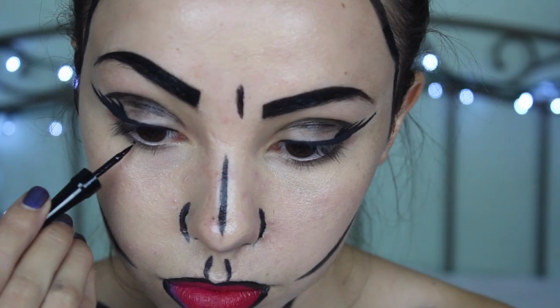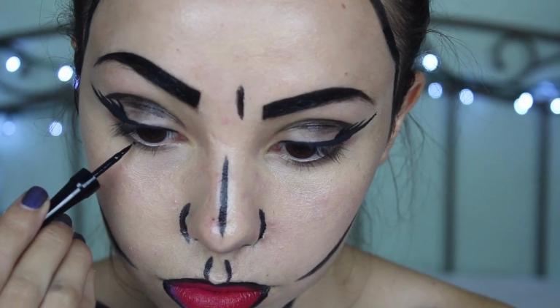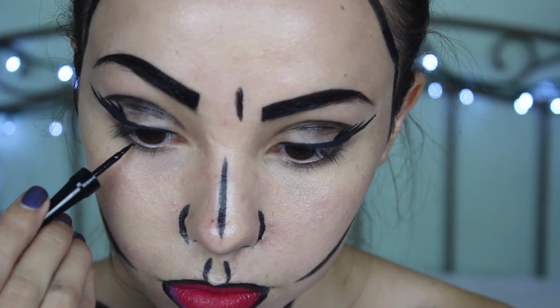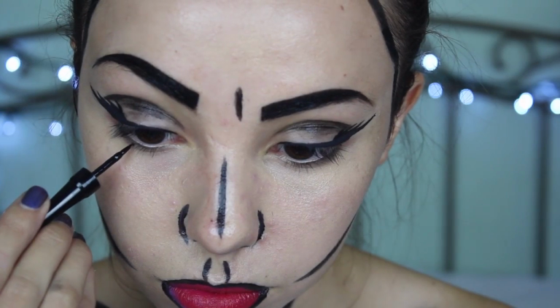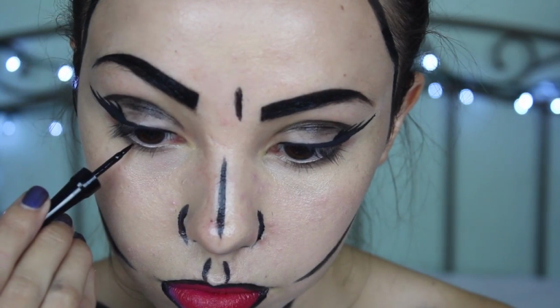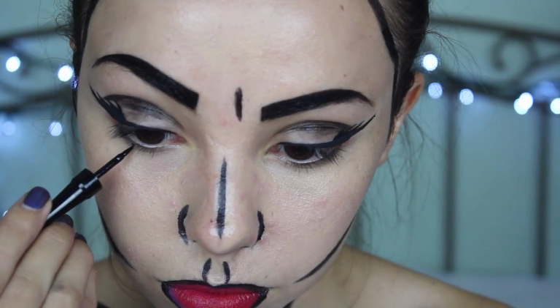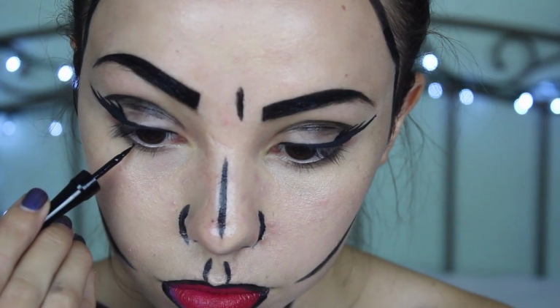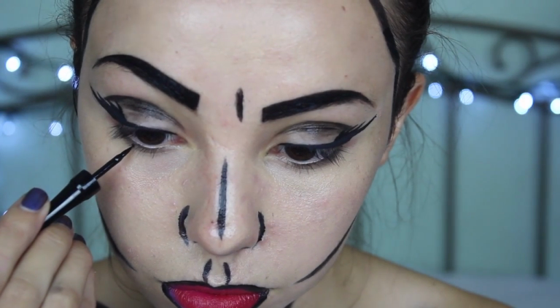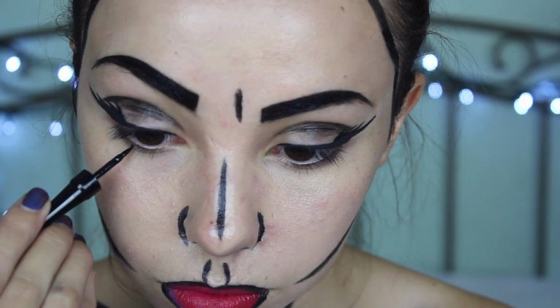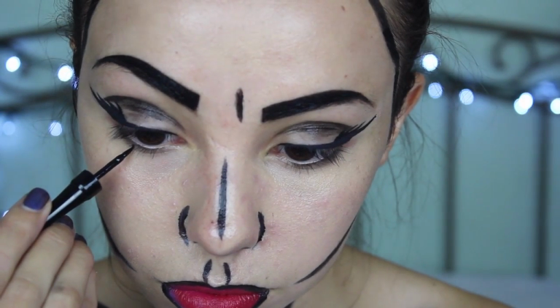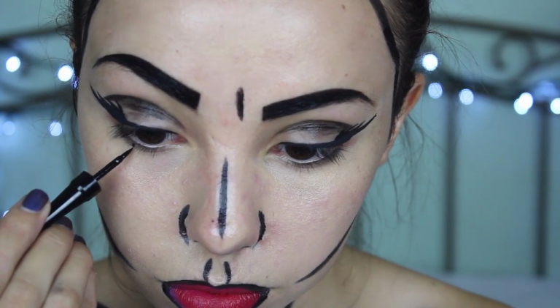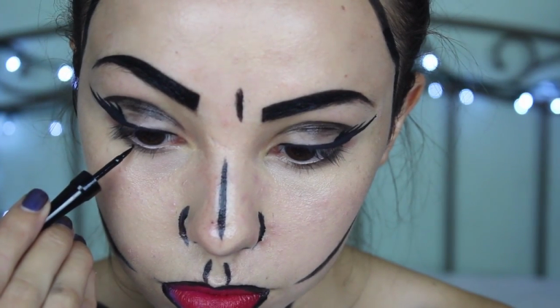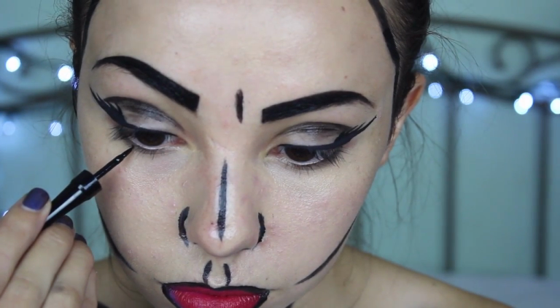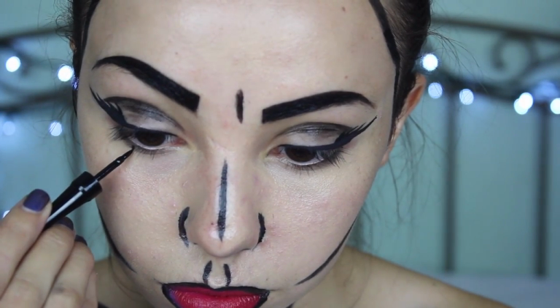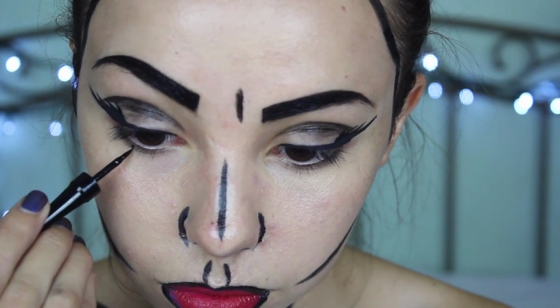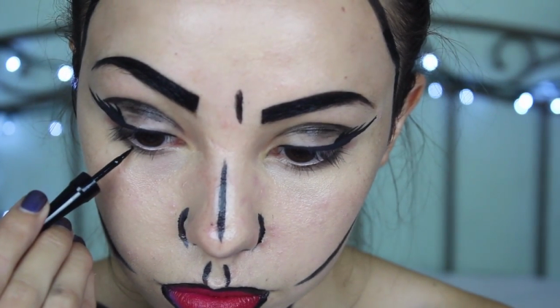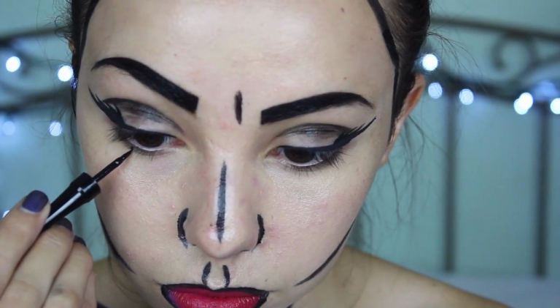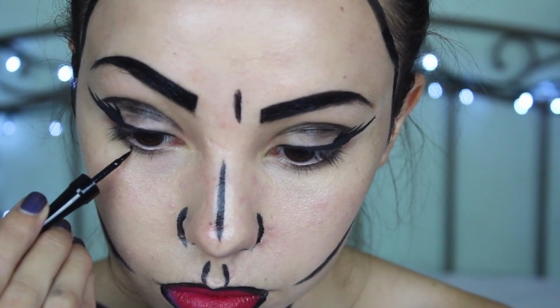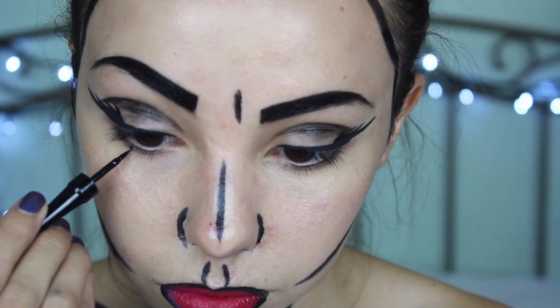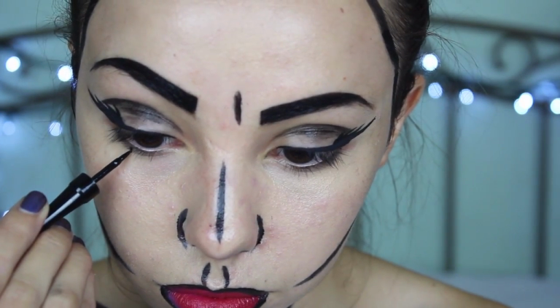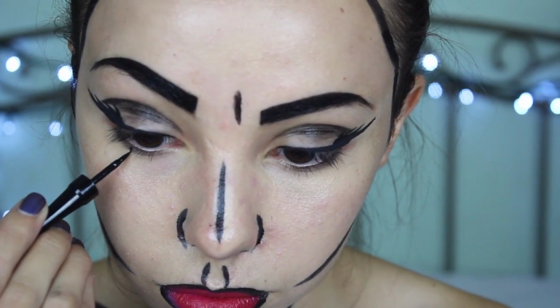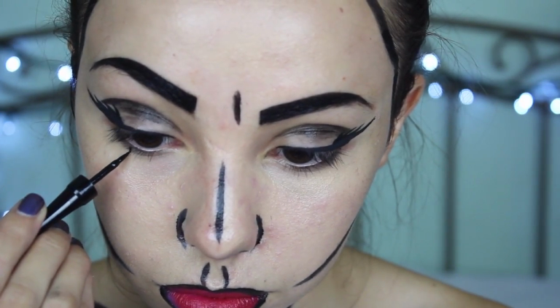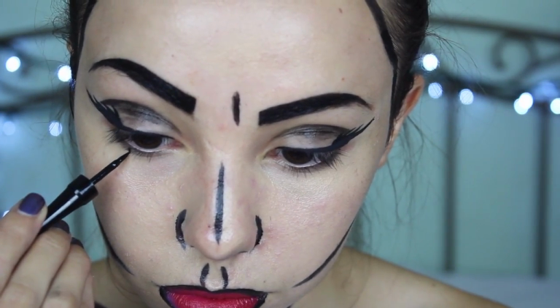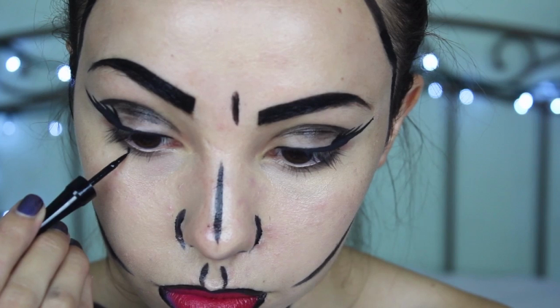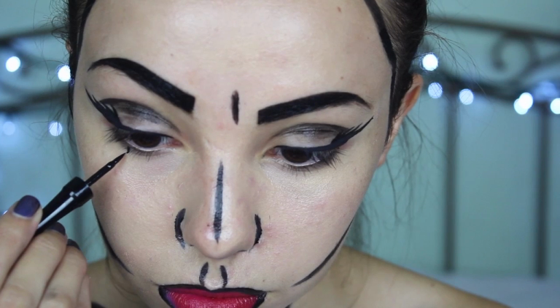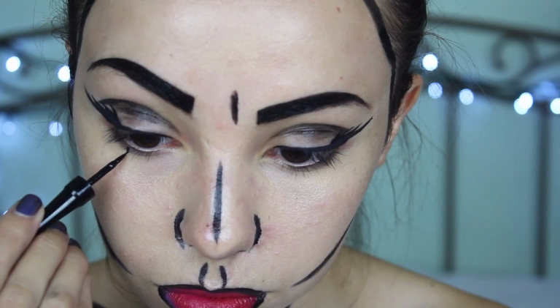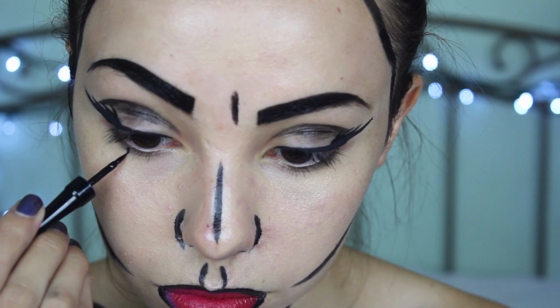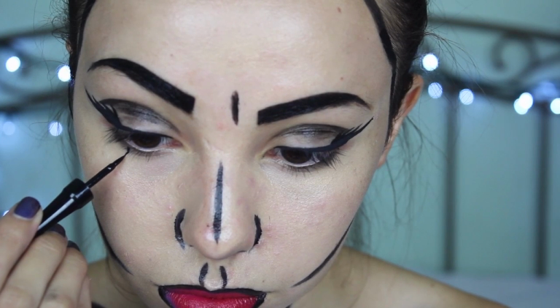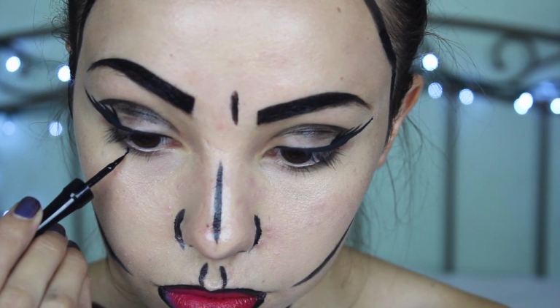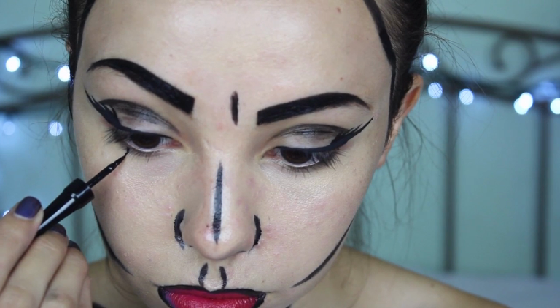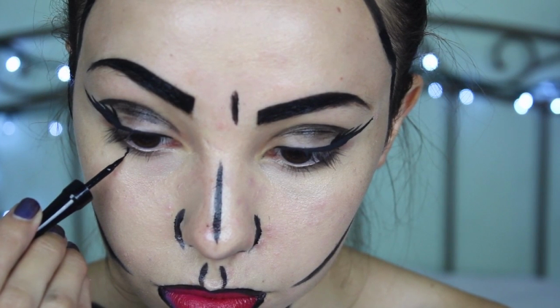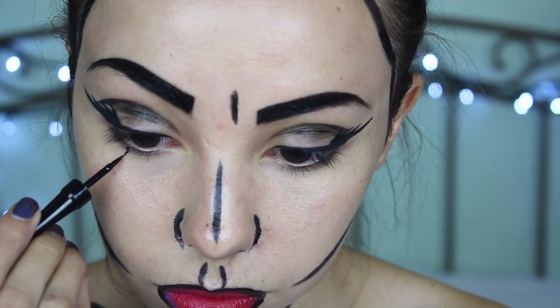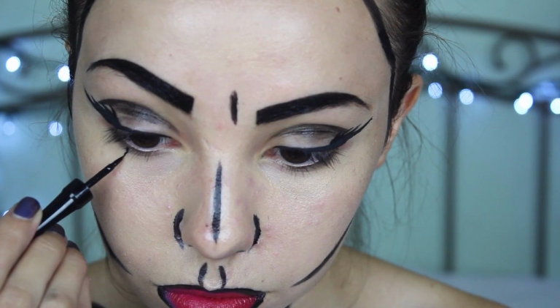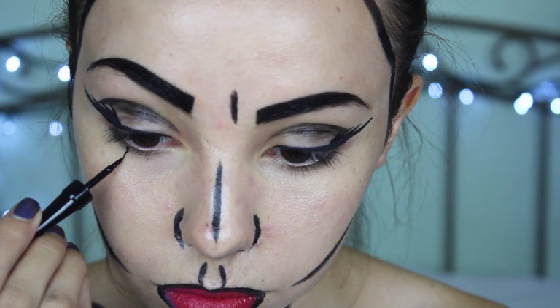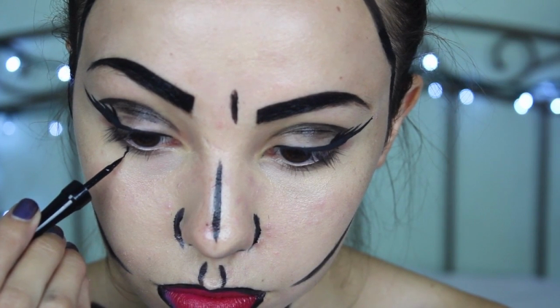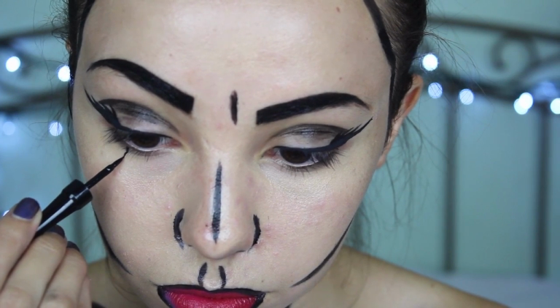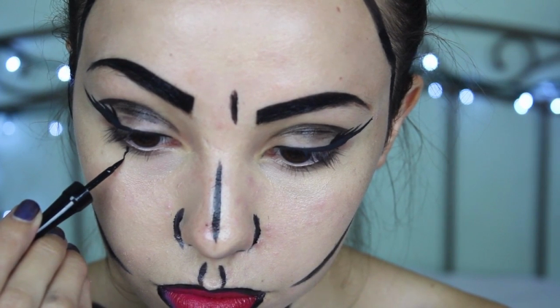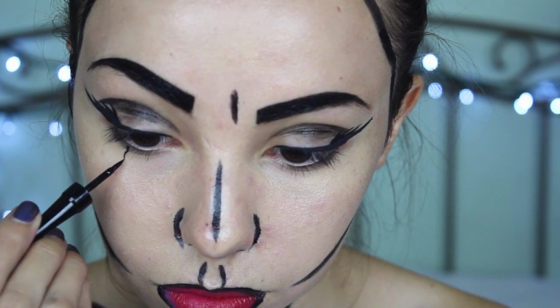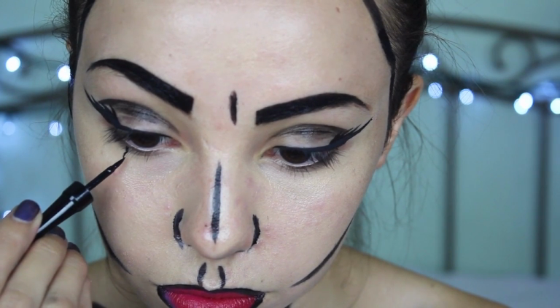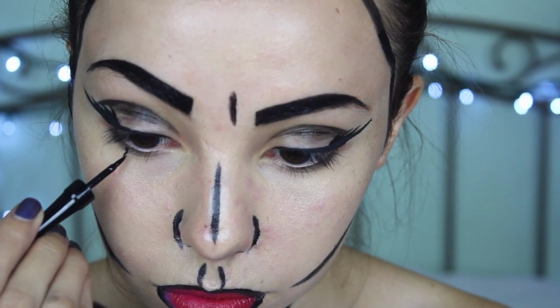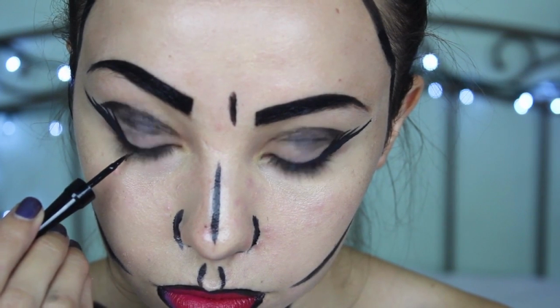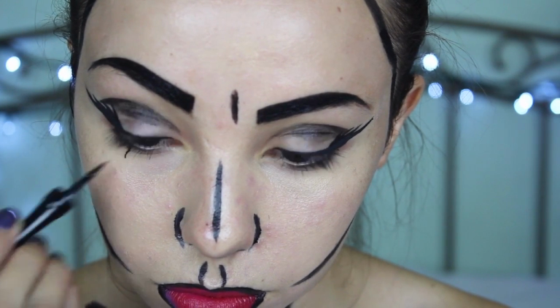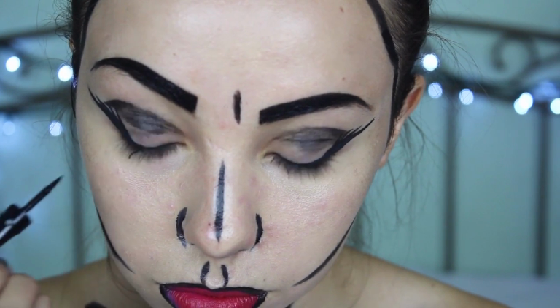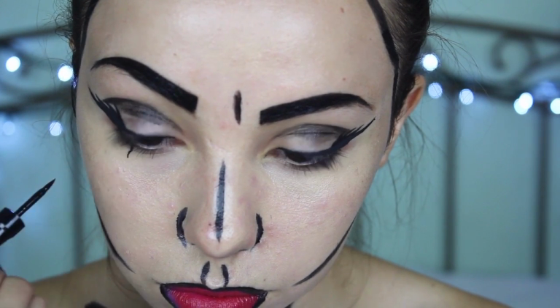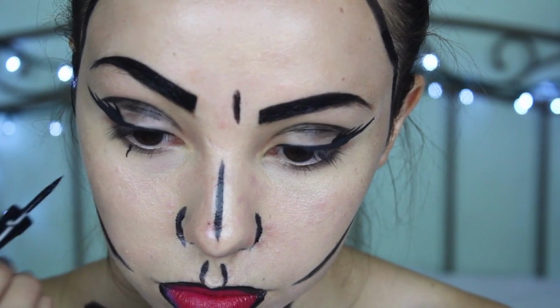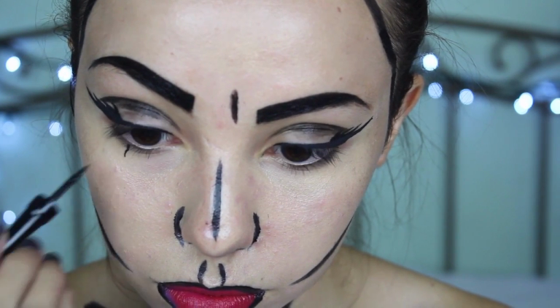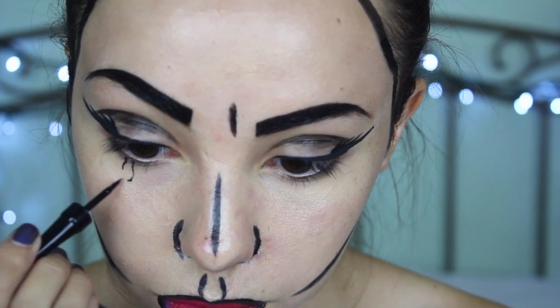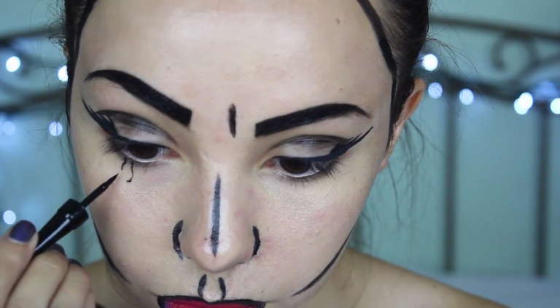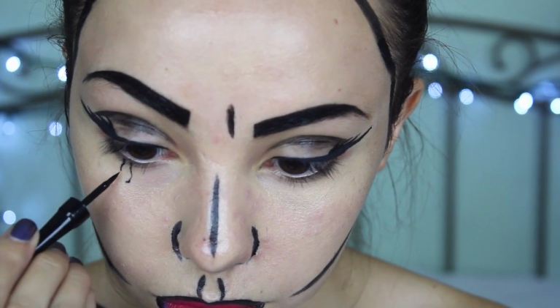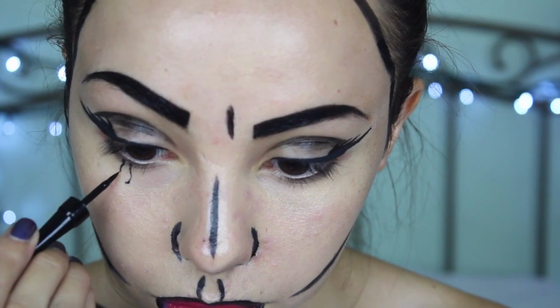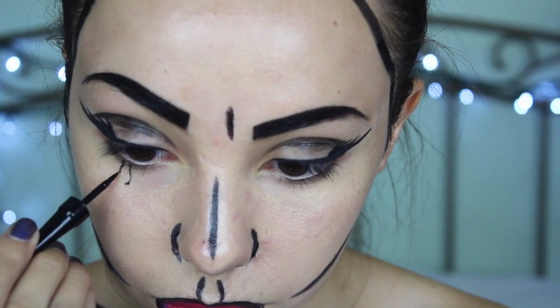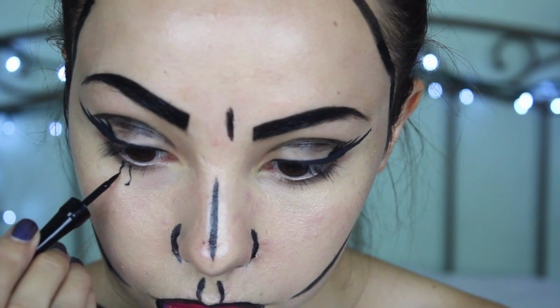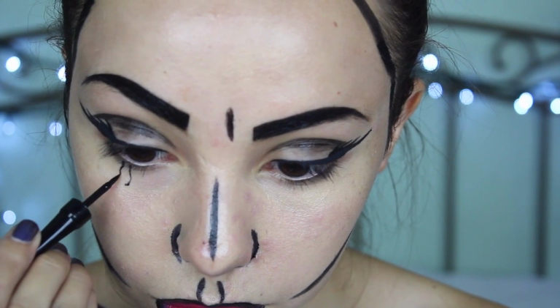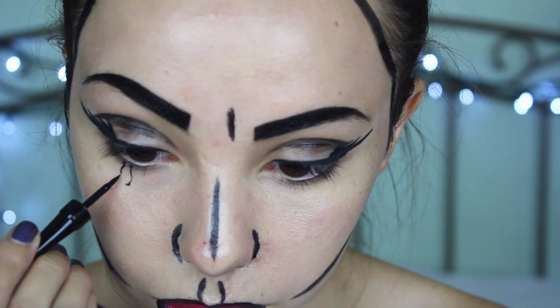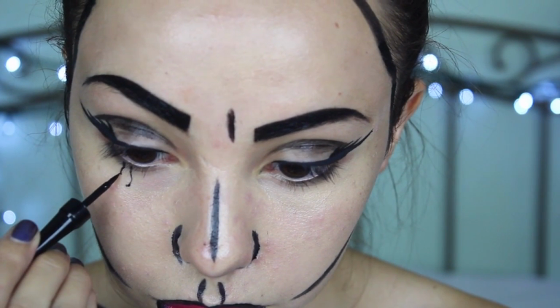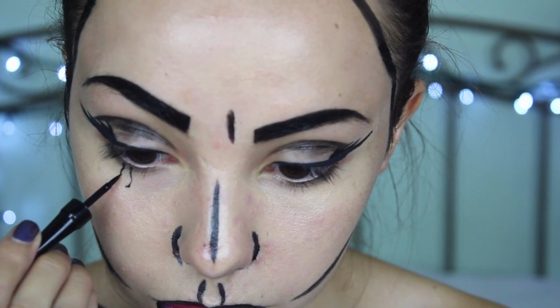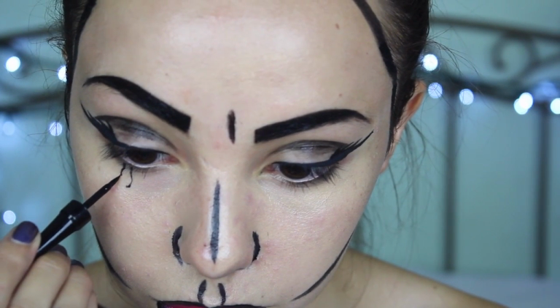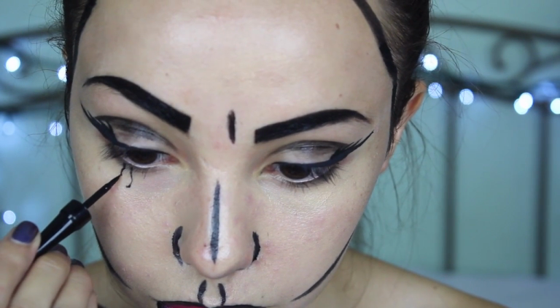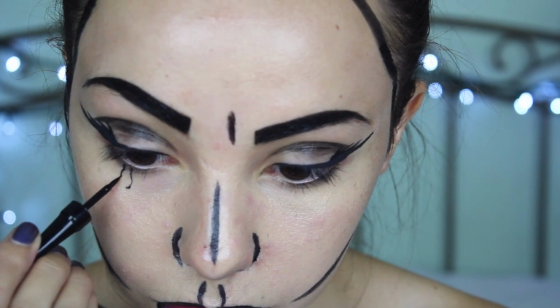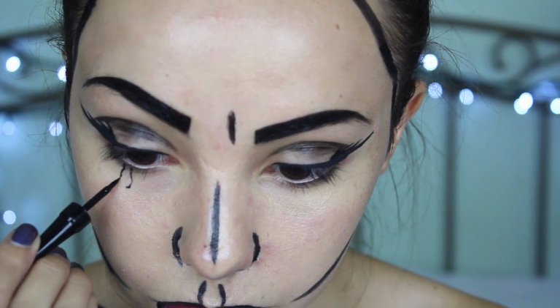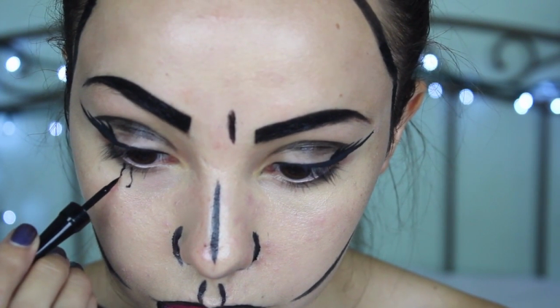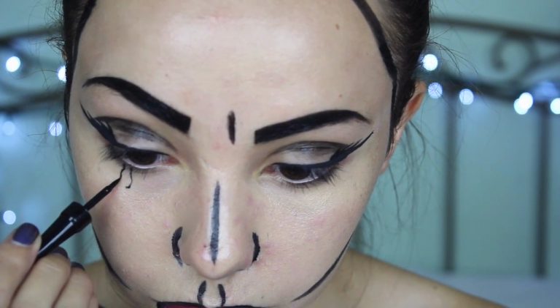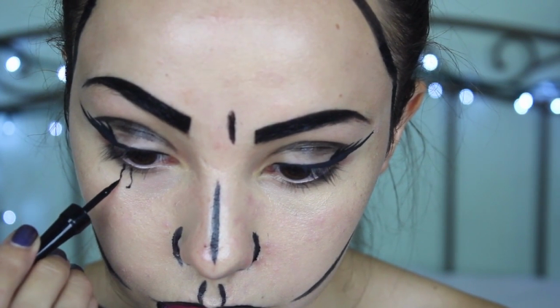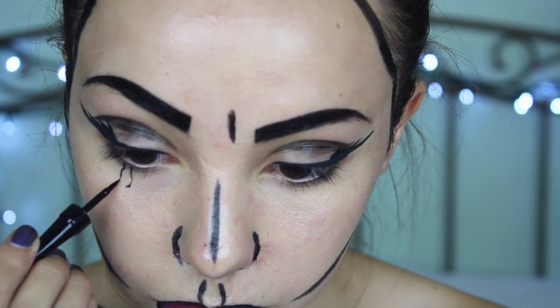Lastly, I'm going to take a liquid eyeliner once again and start creating tear drops under my eyes, and then I'm going to fill them in using a blue face paint.